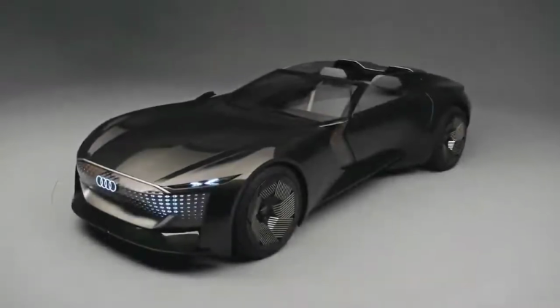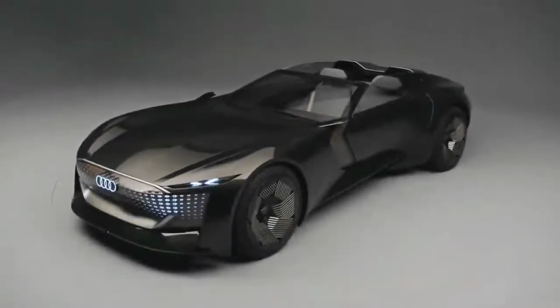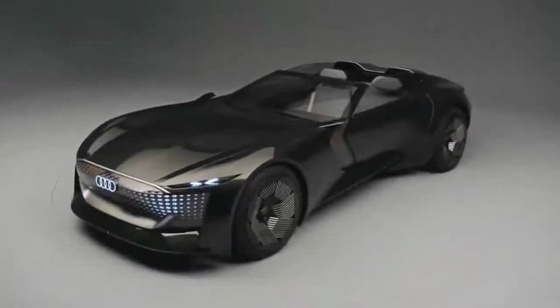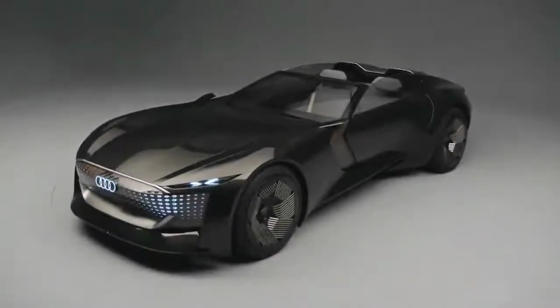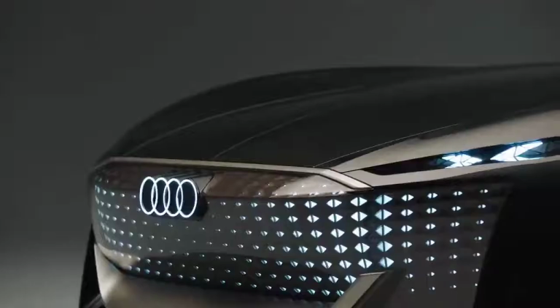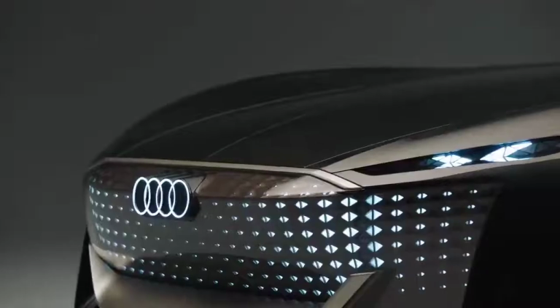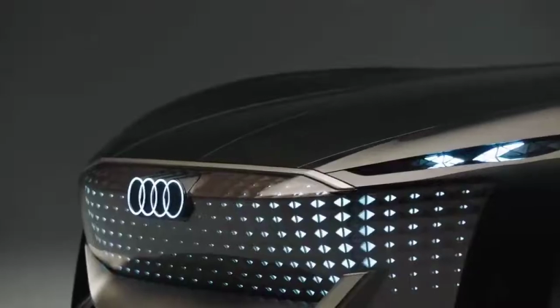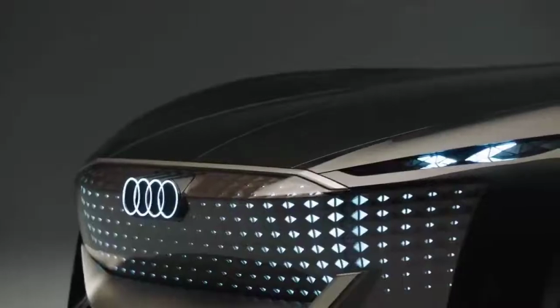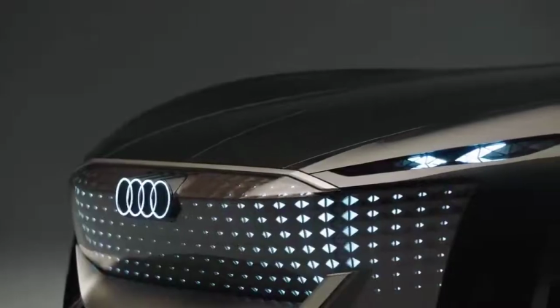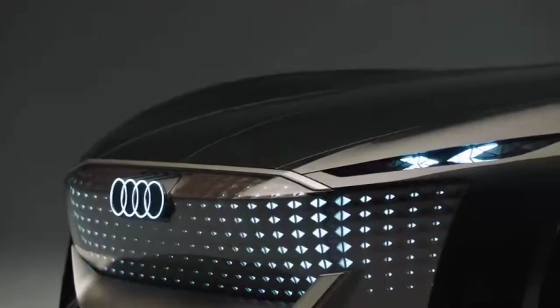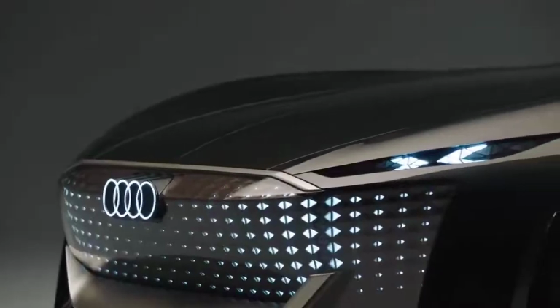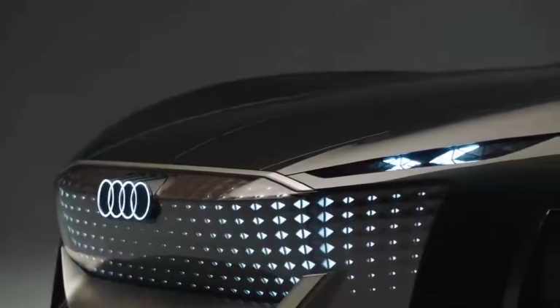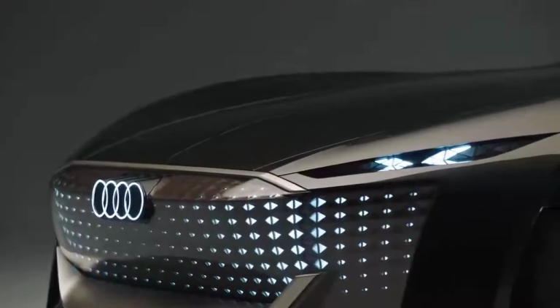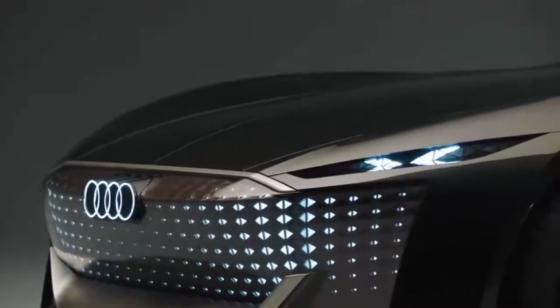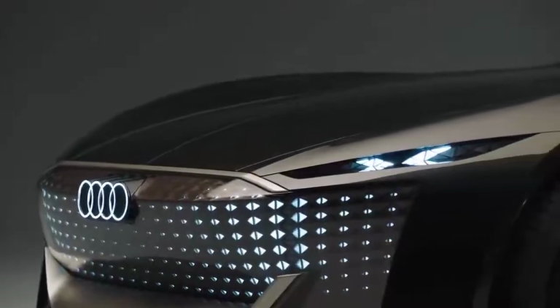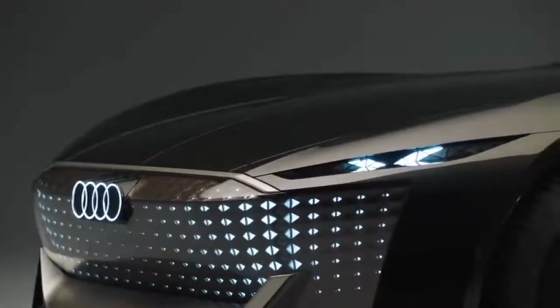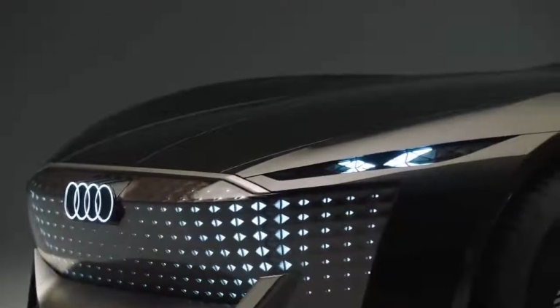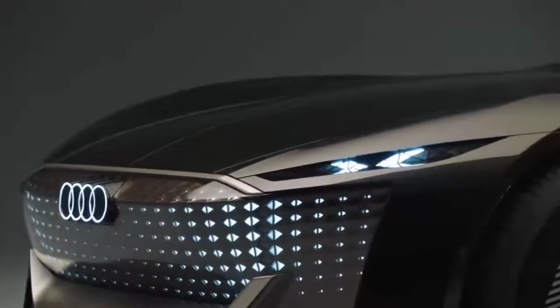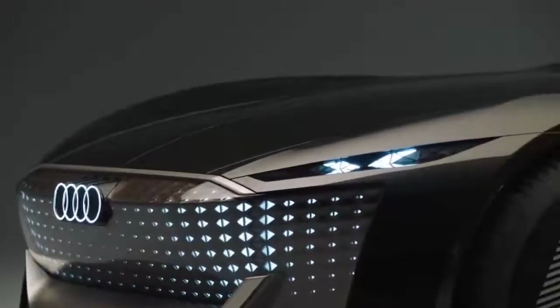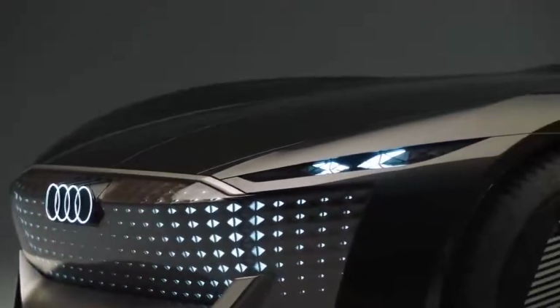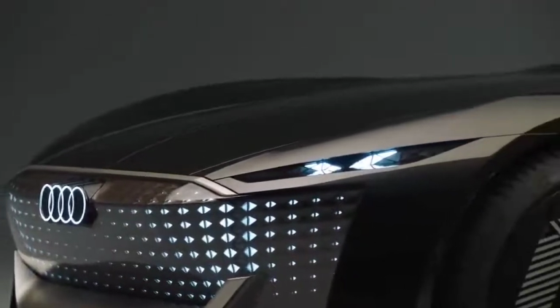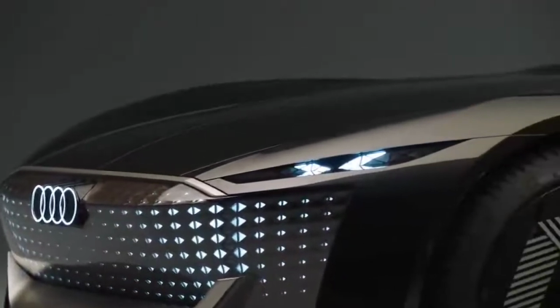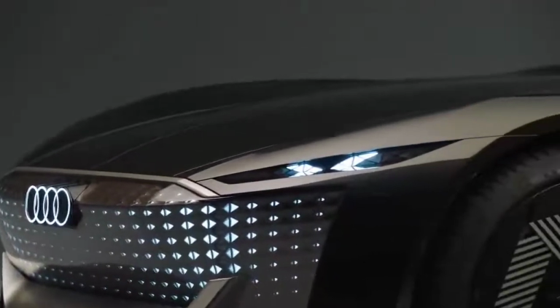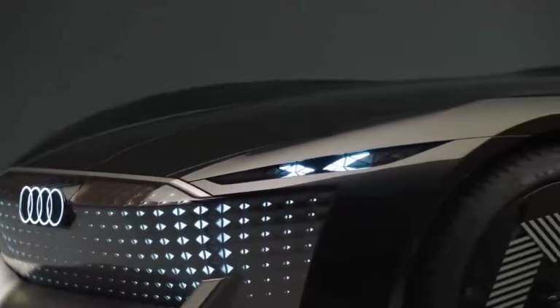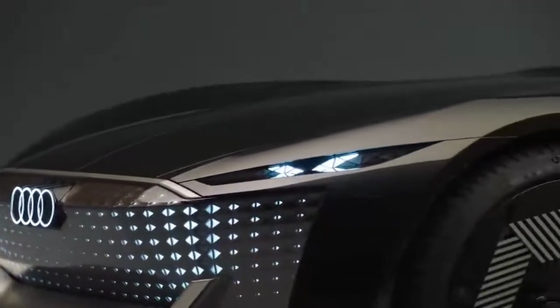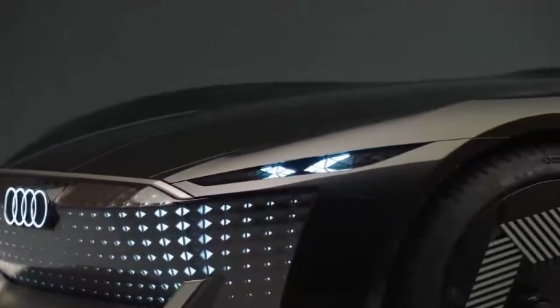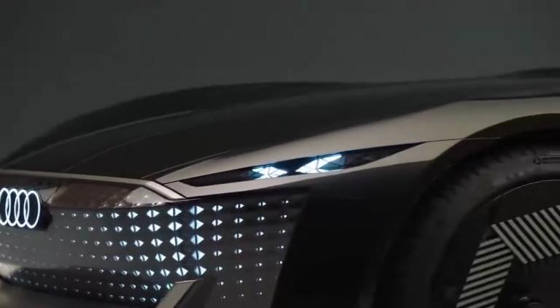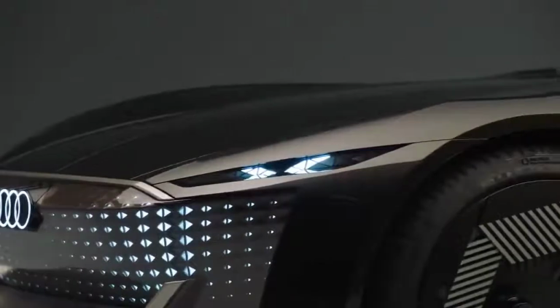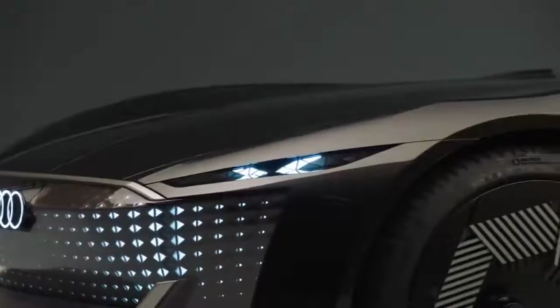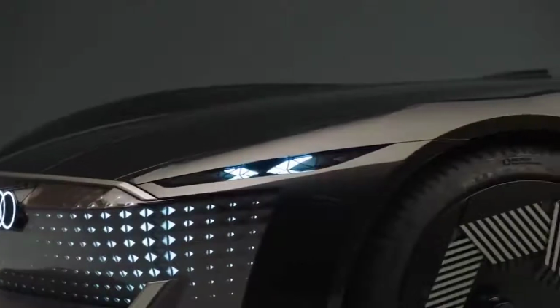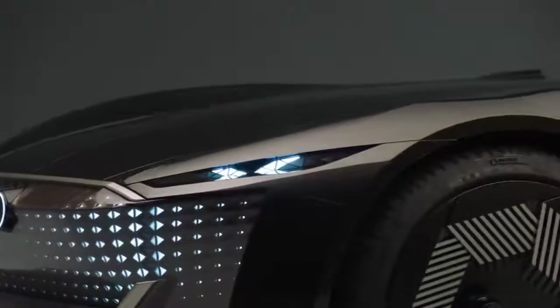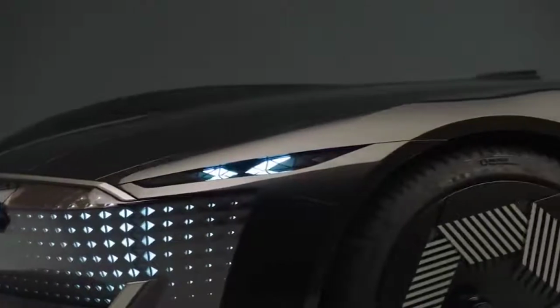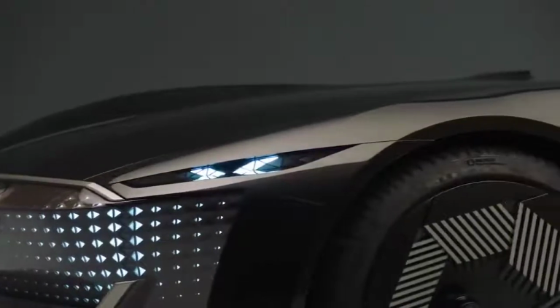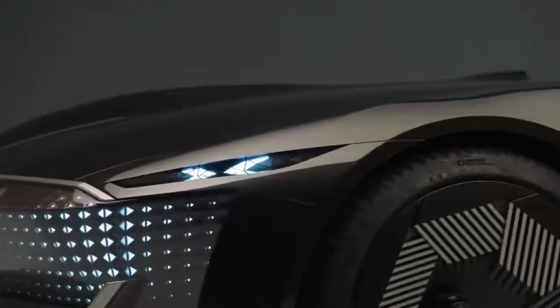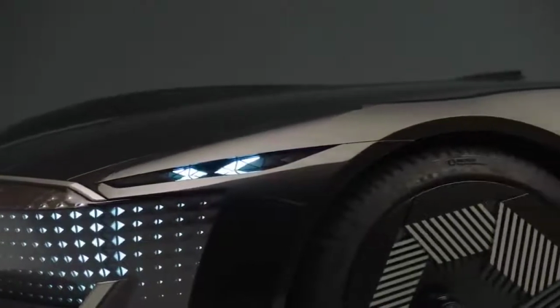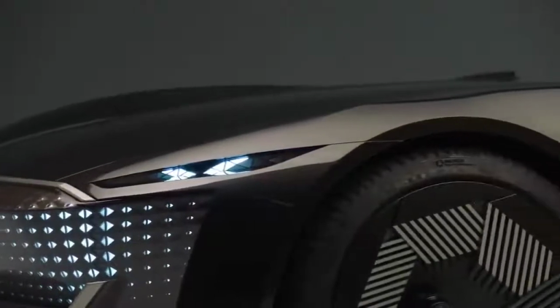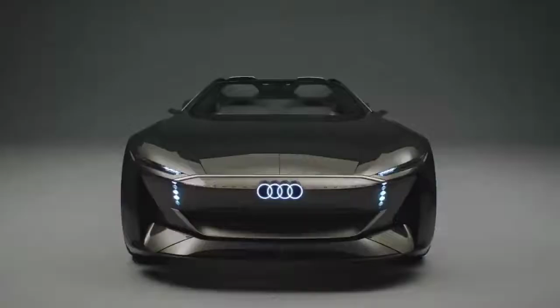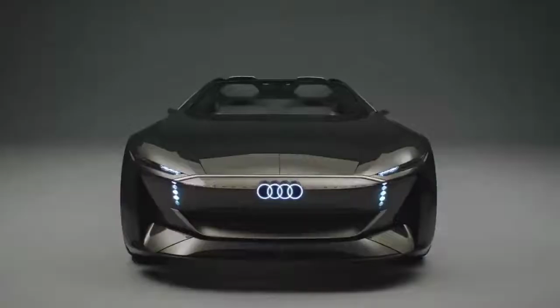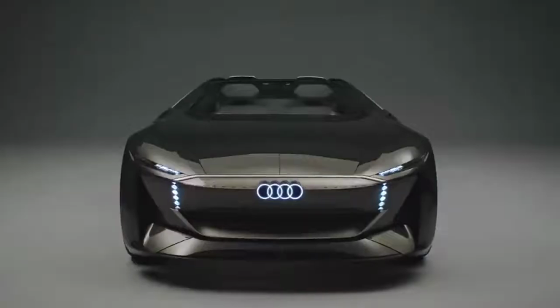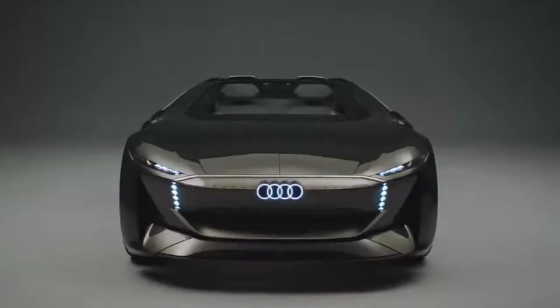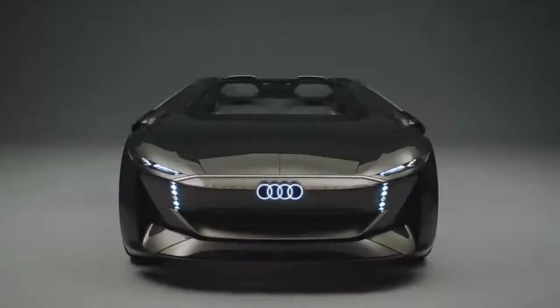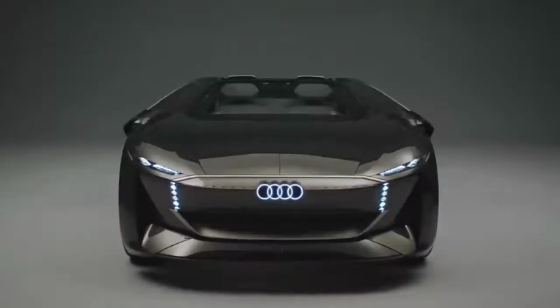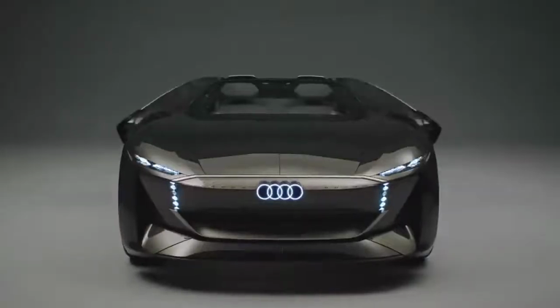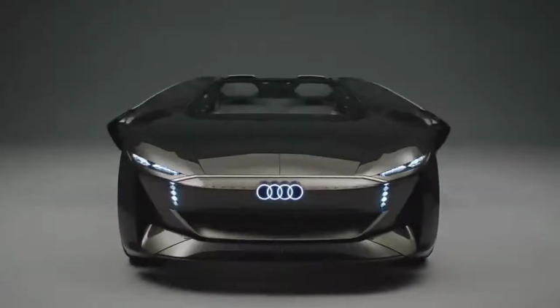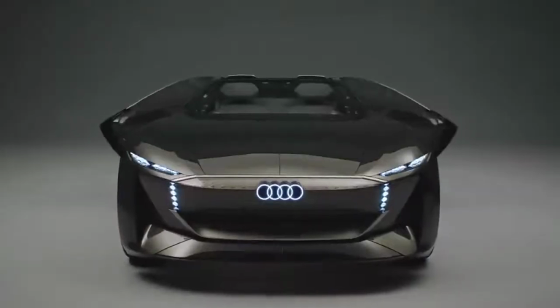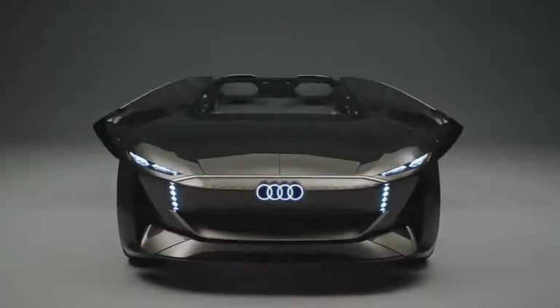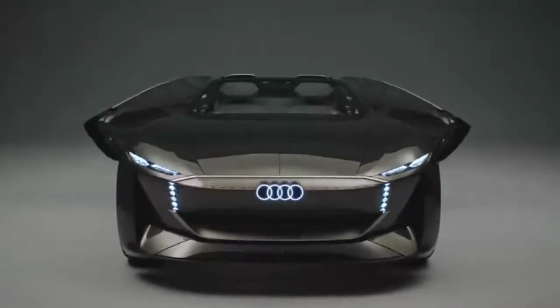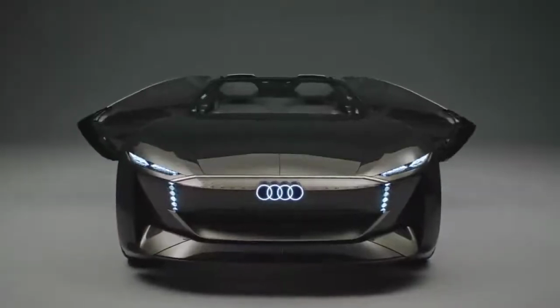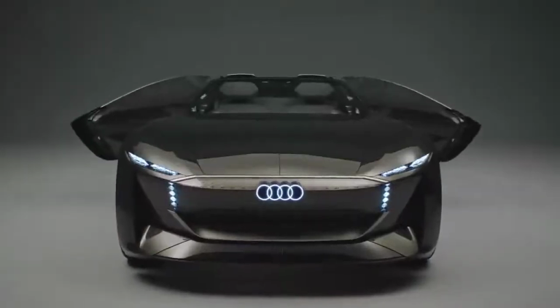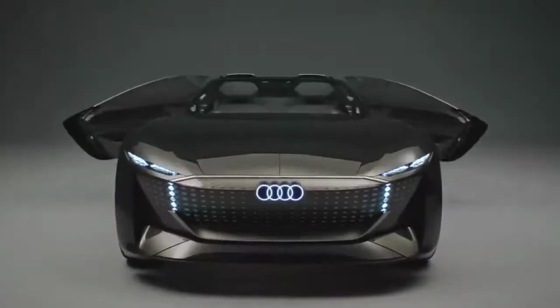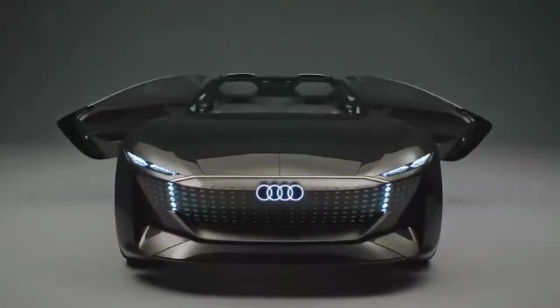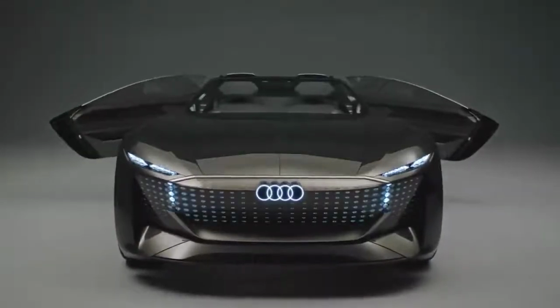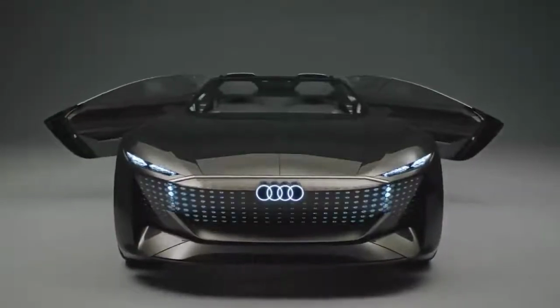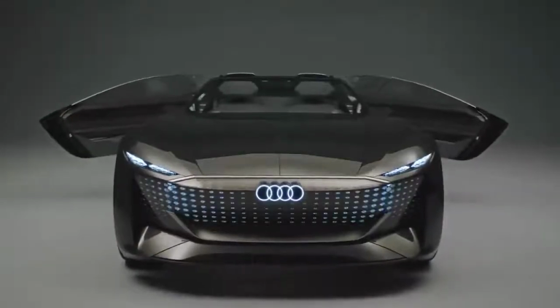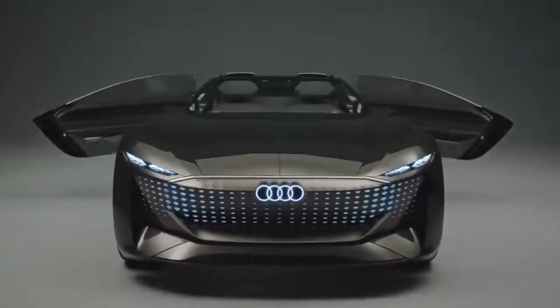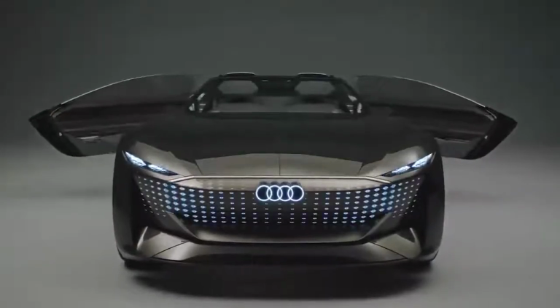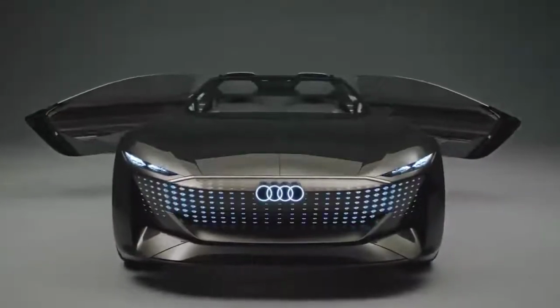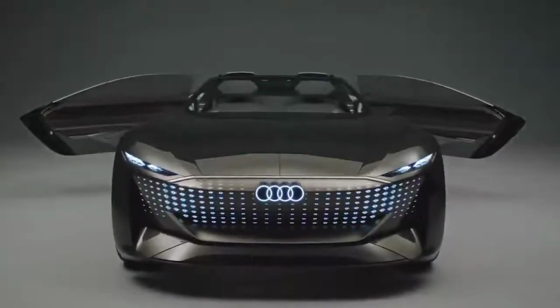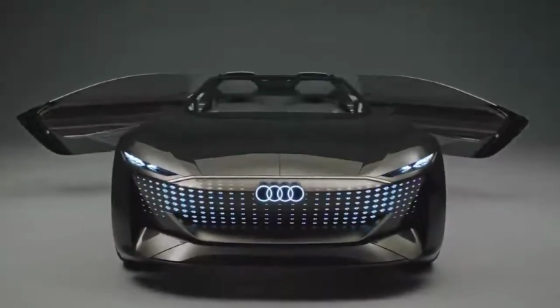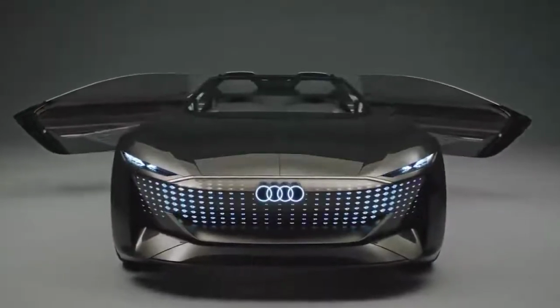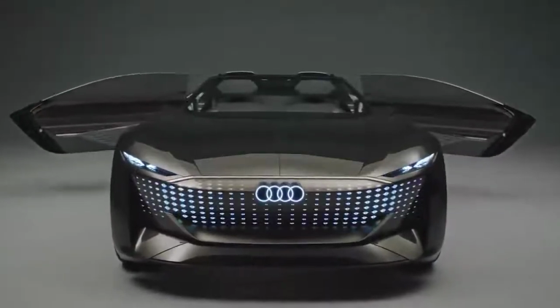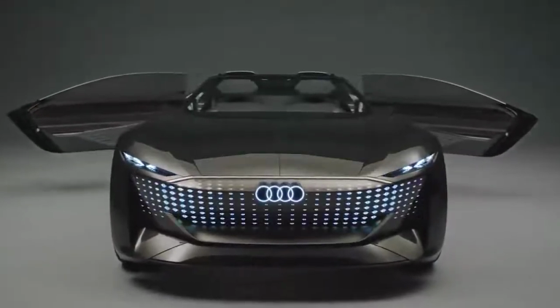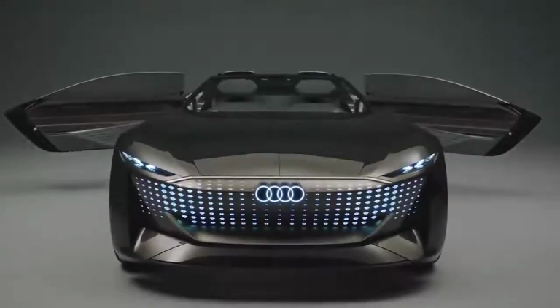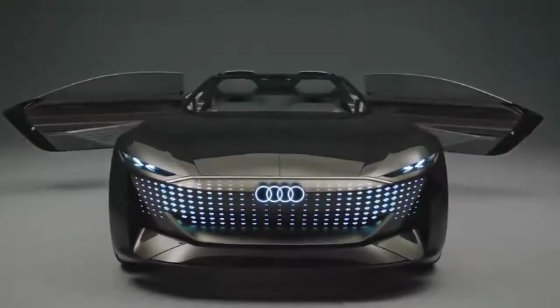The first thing you notice about the Audi Sky Sphere is the big imposing footprint, along with the menacing combination of black and gray.